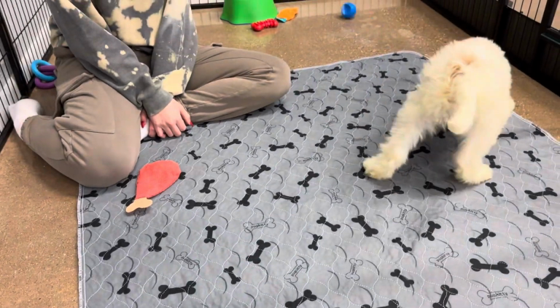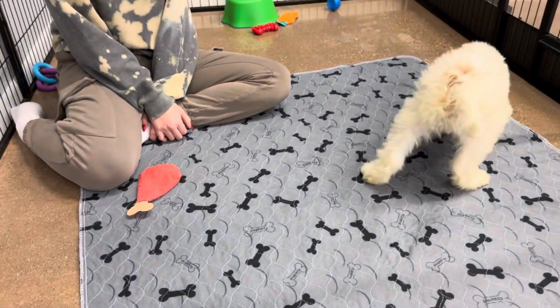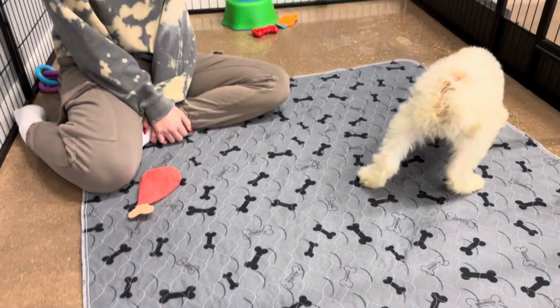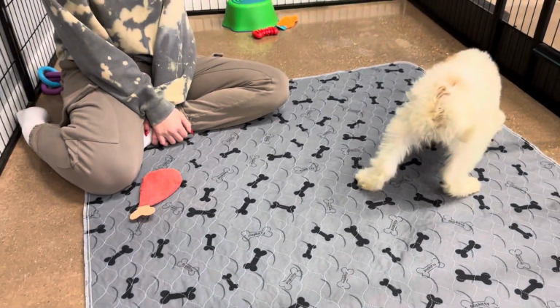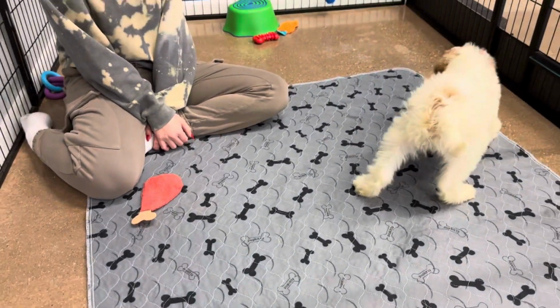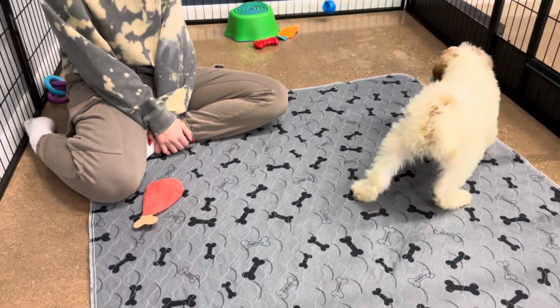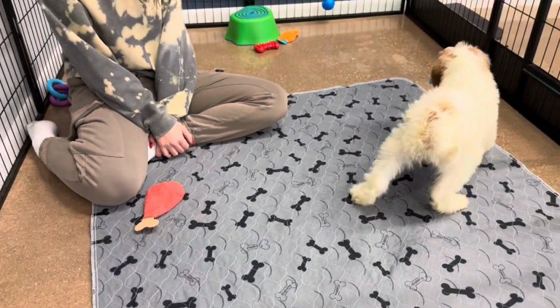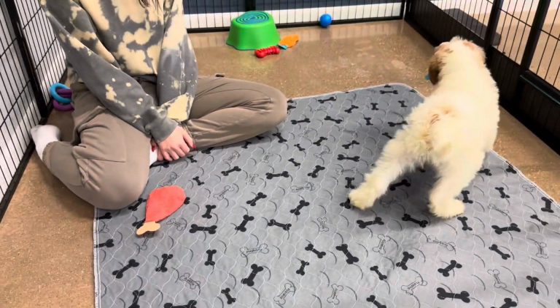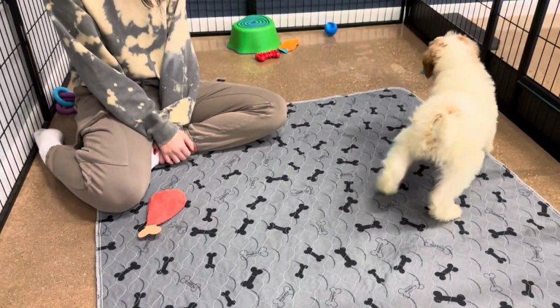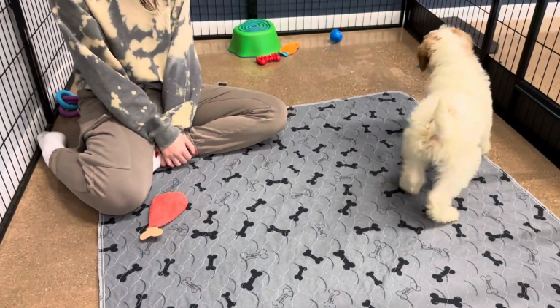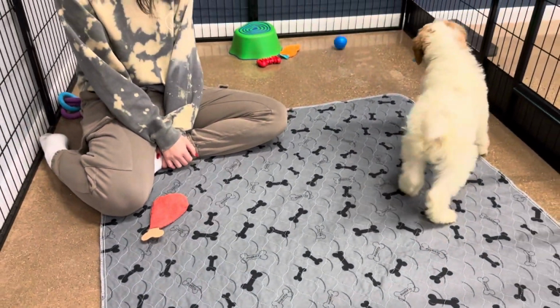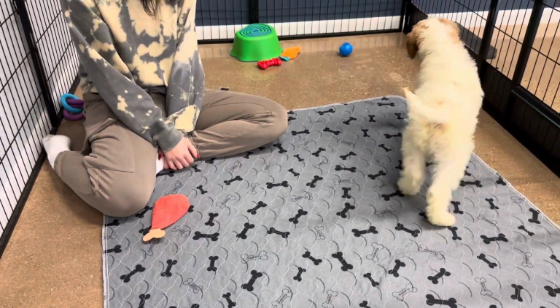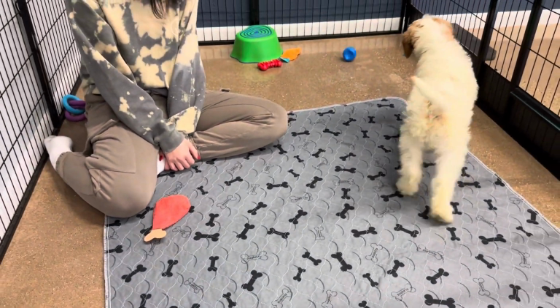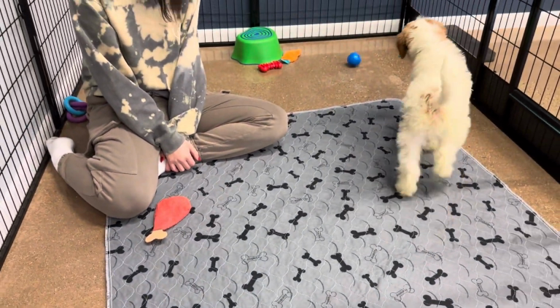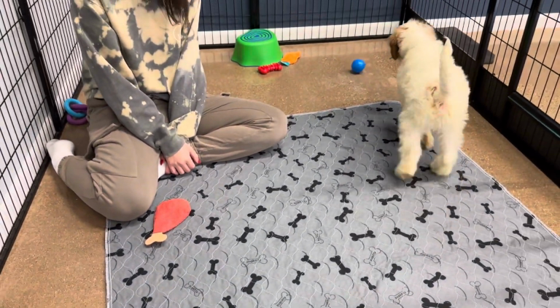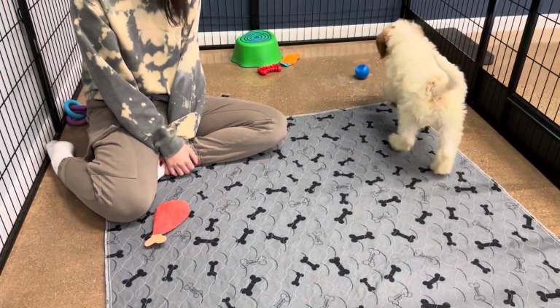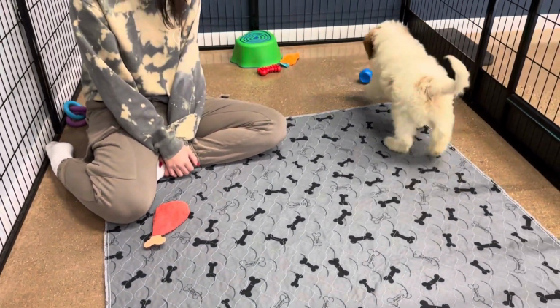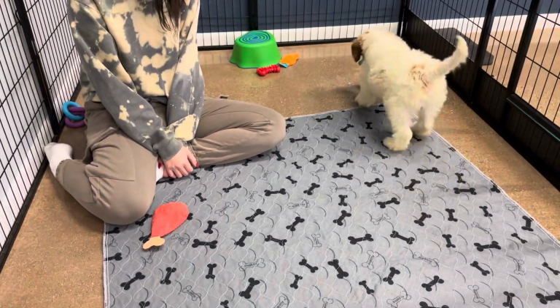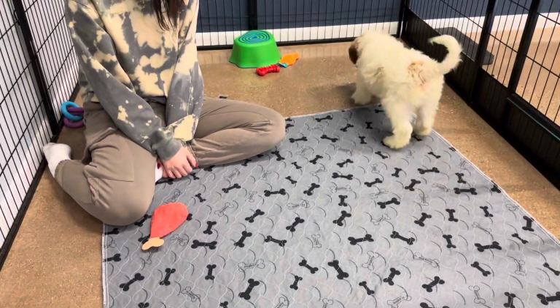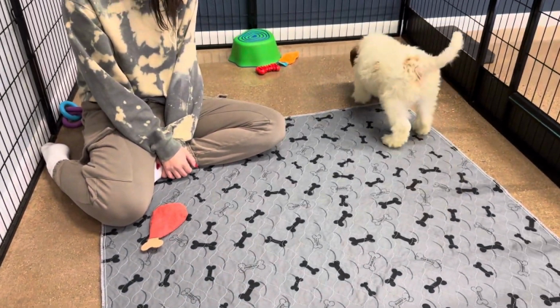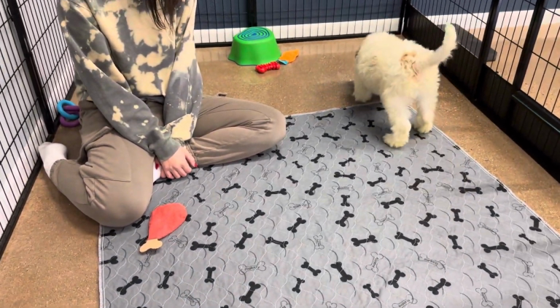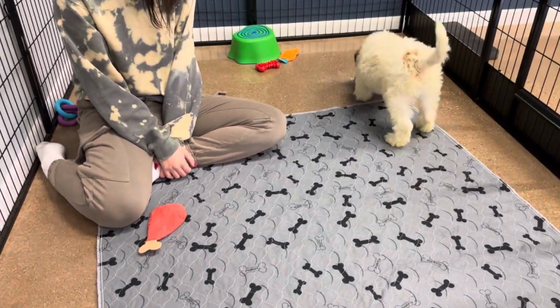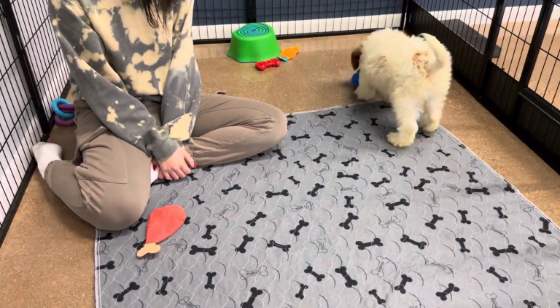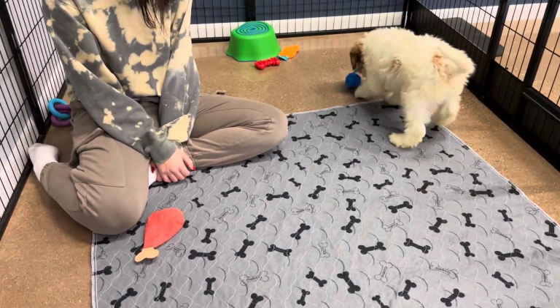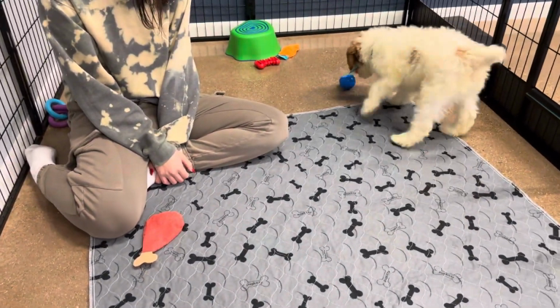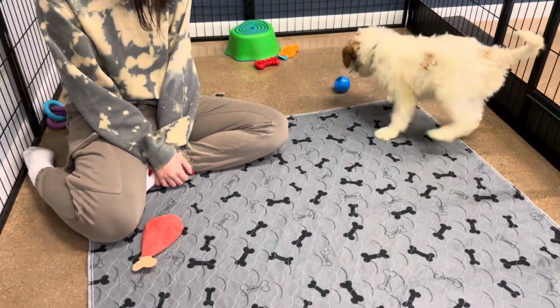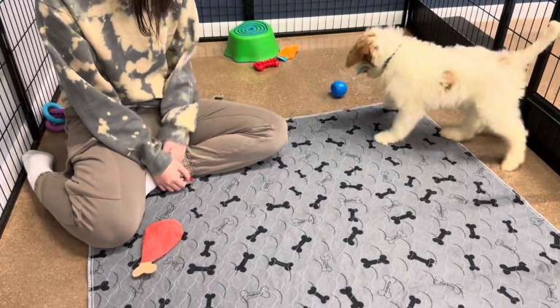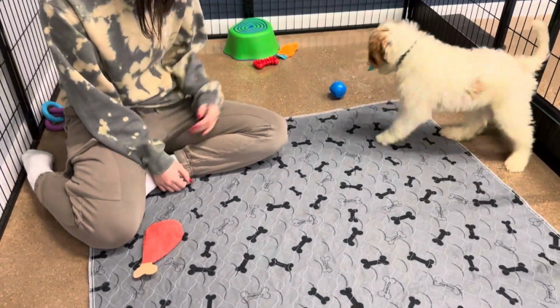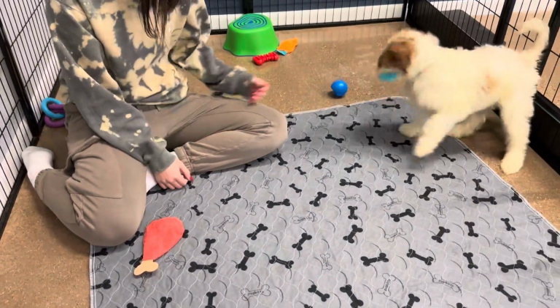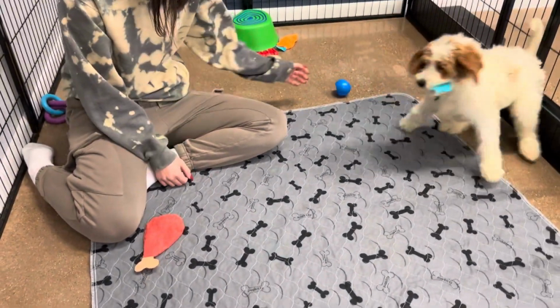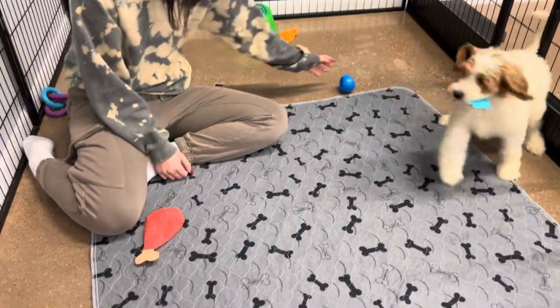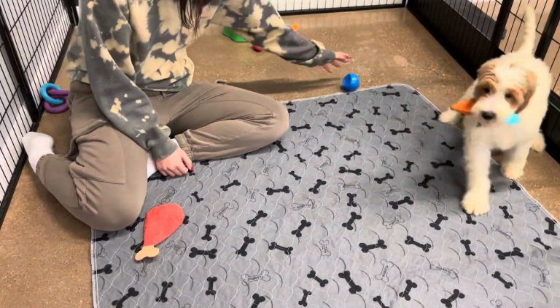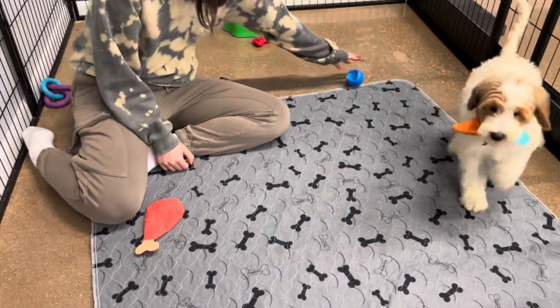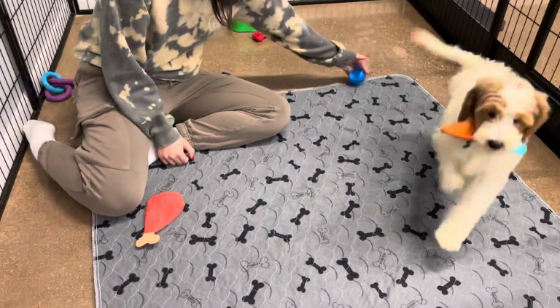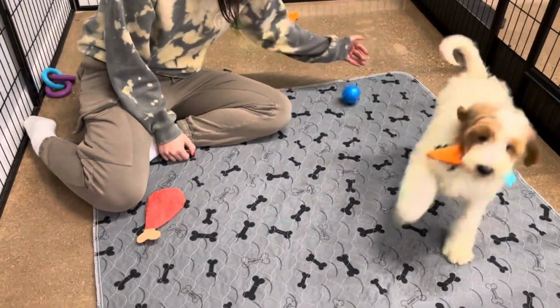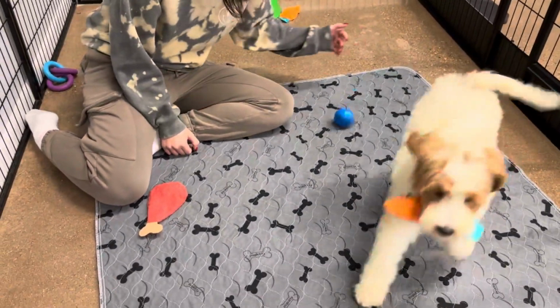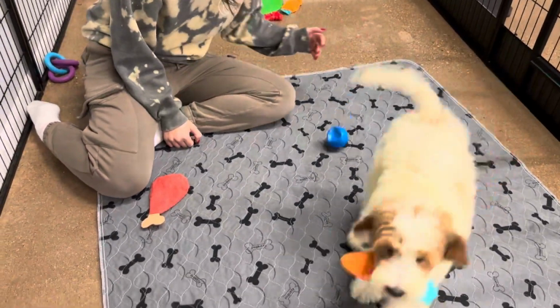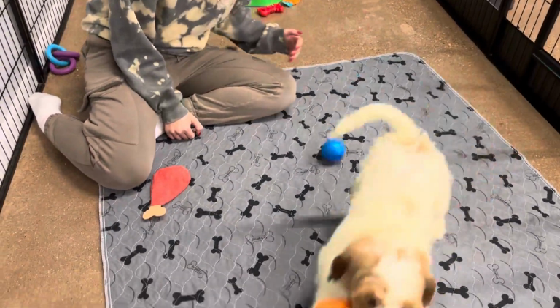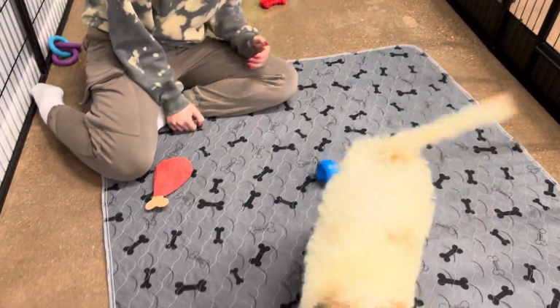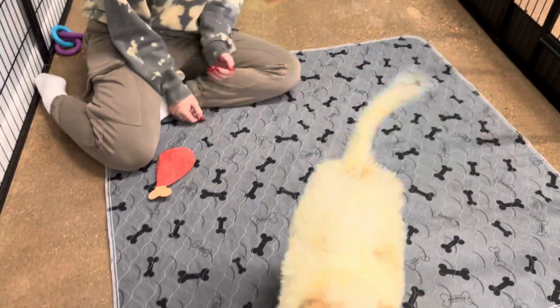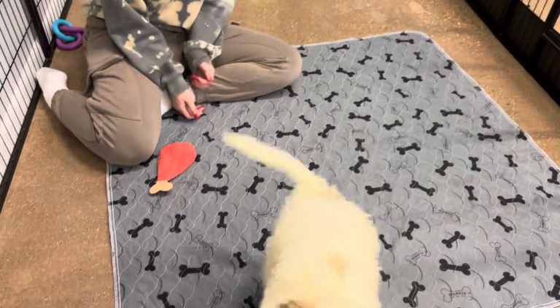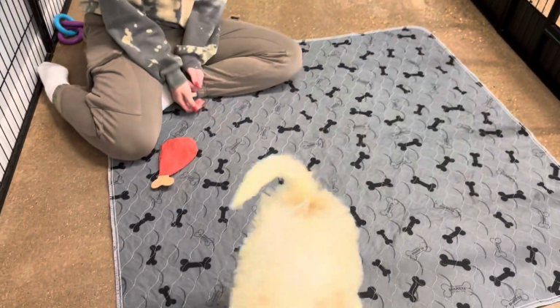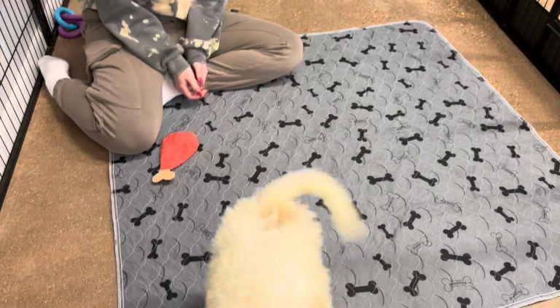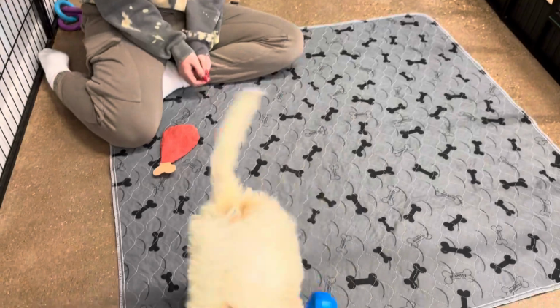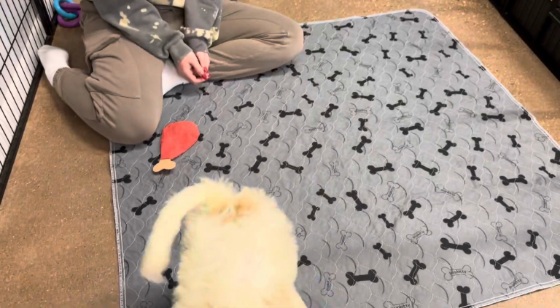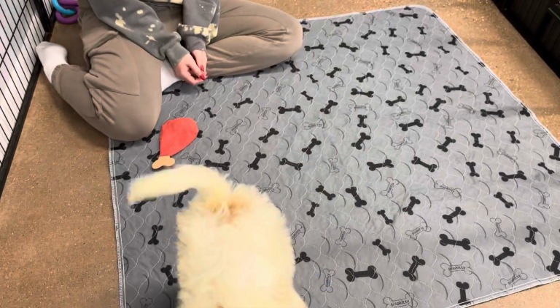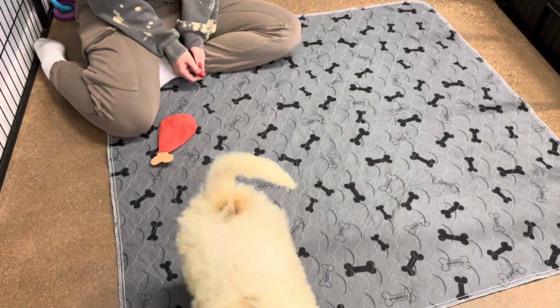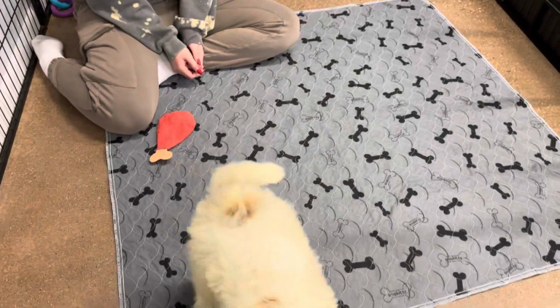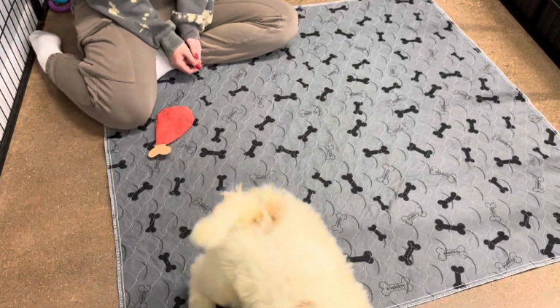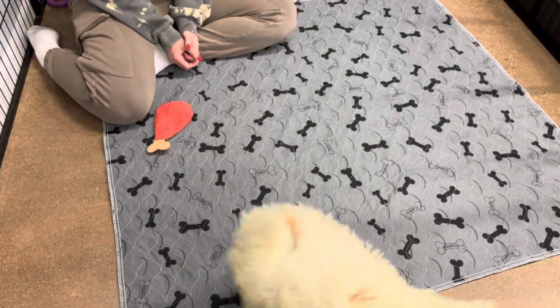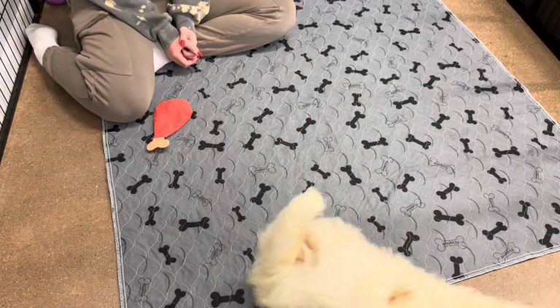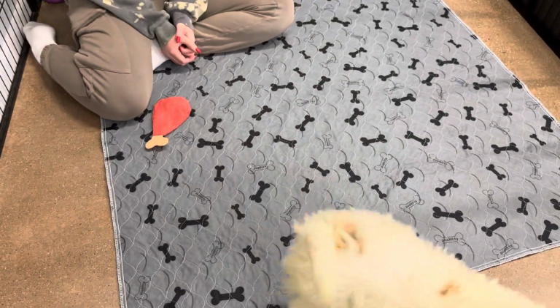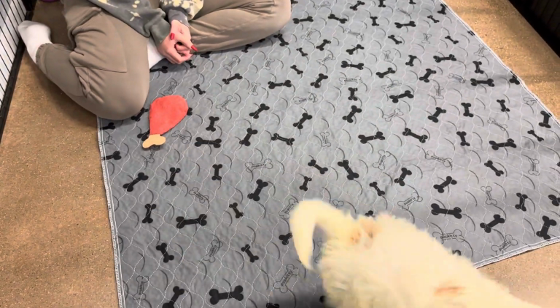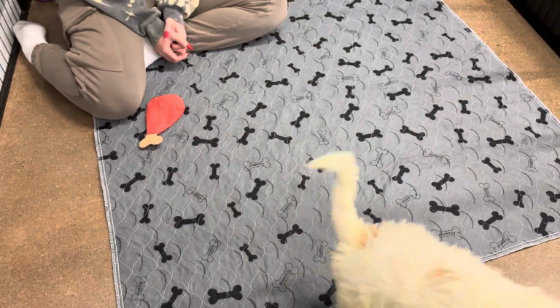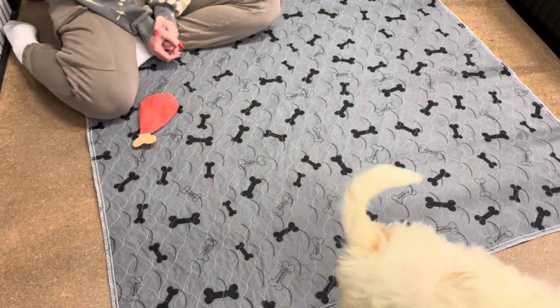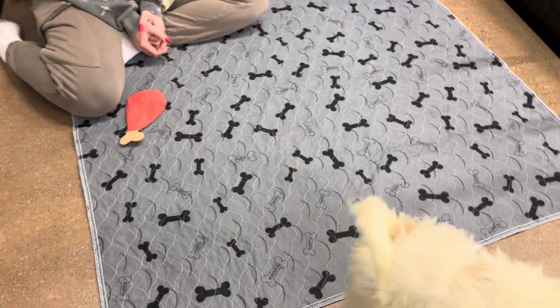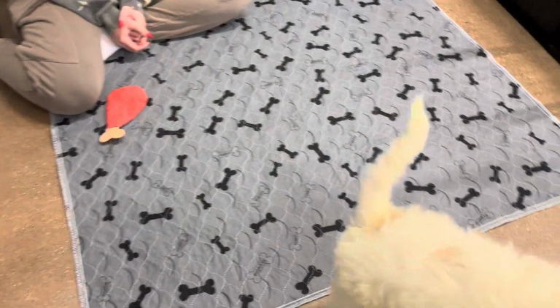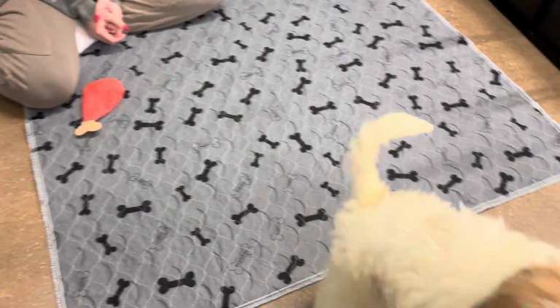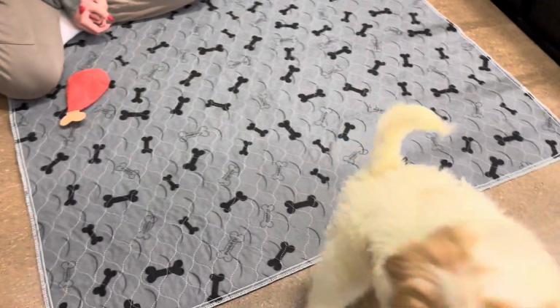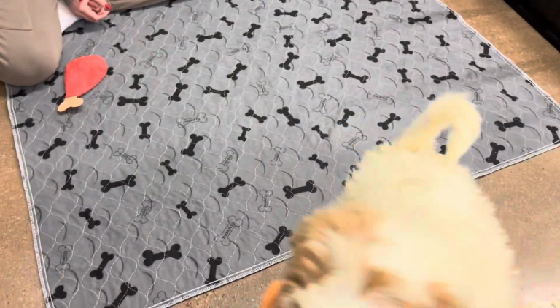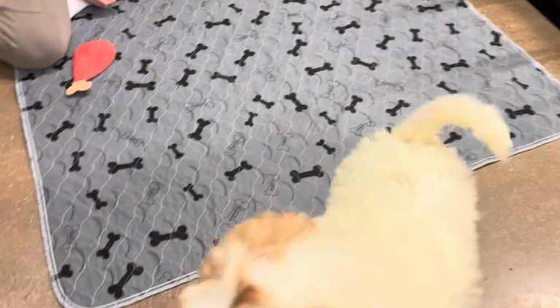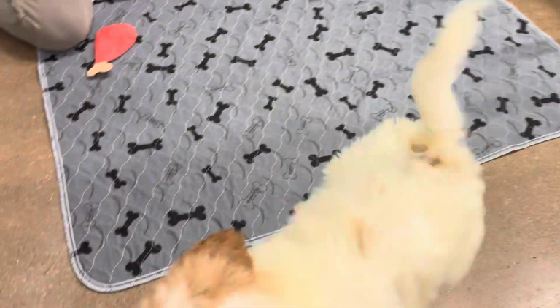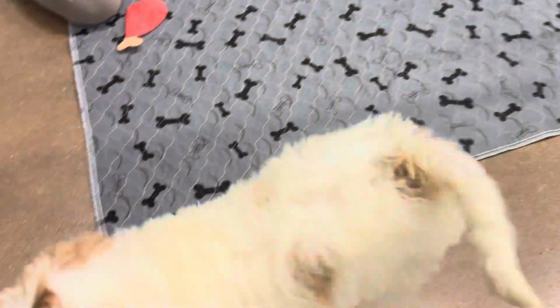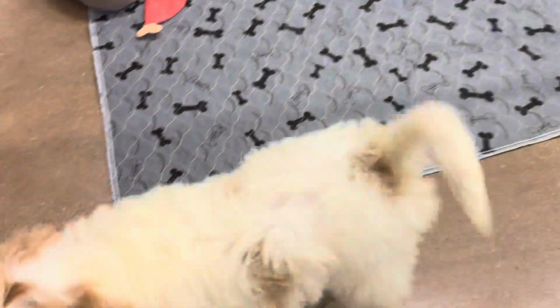This is Liberty's green ribbon male. He is an English F3 mini golden doodle.